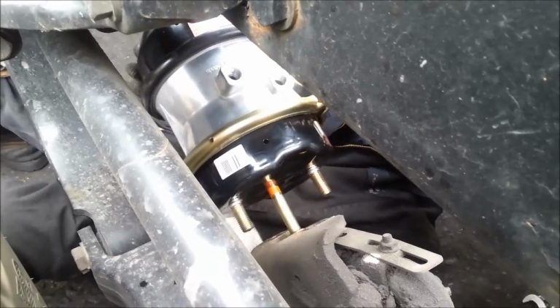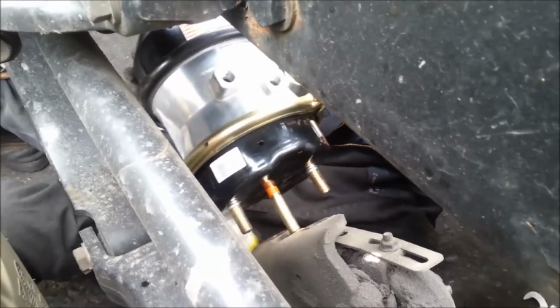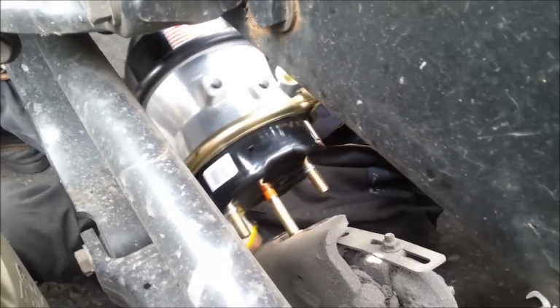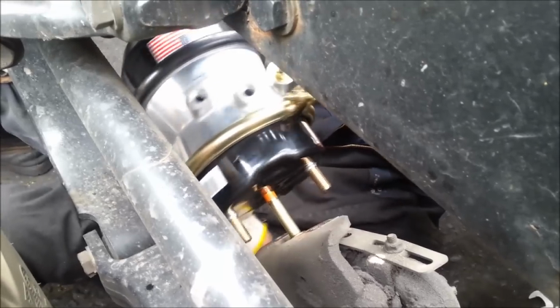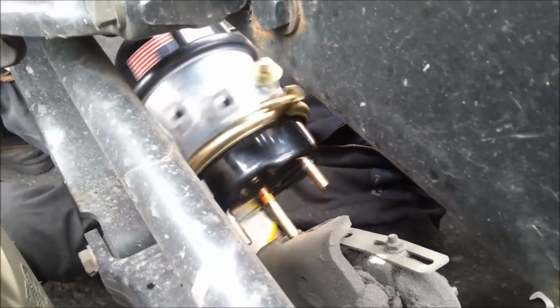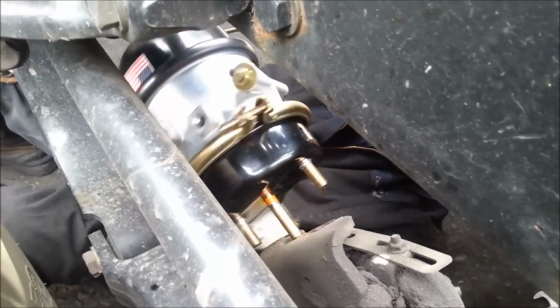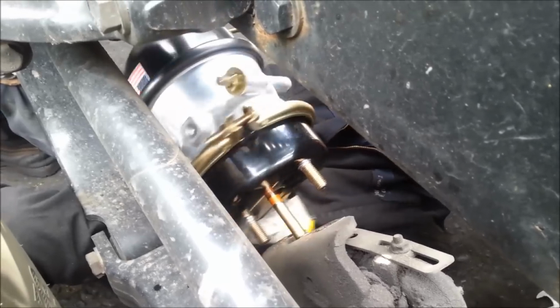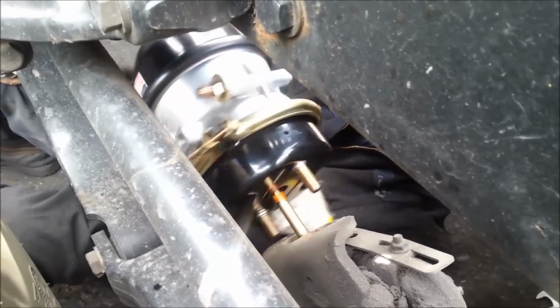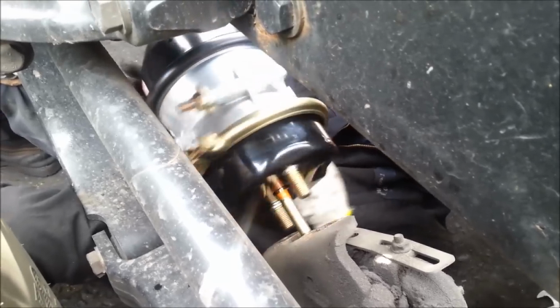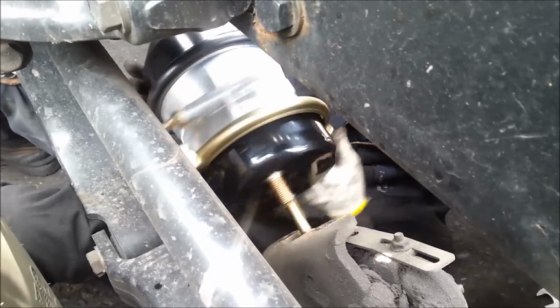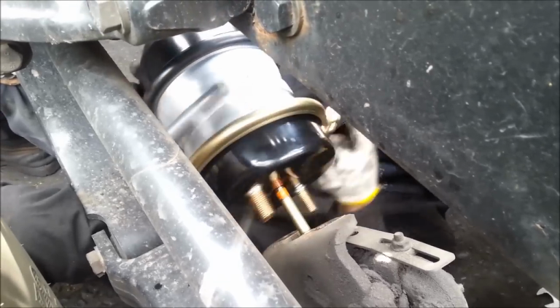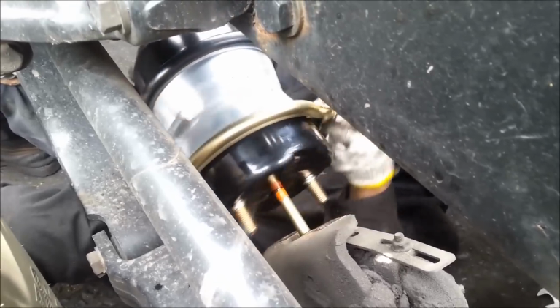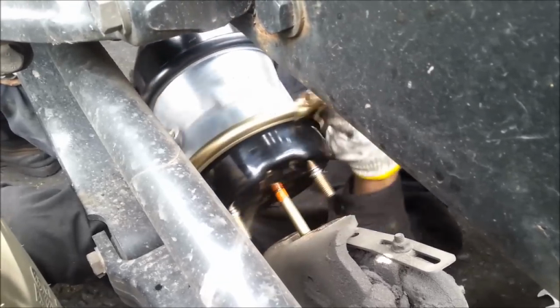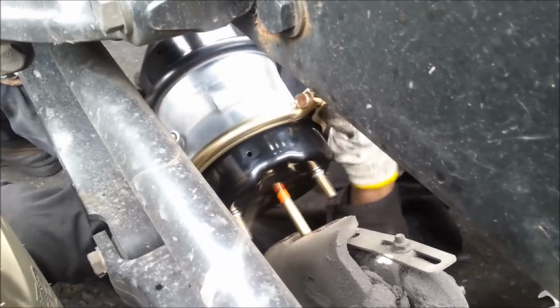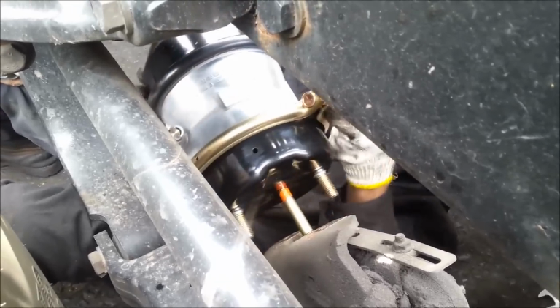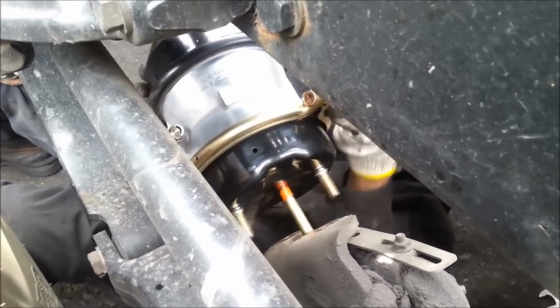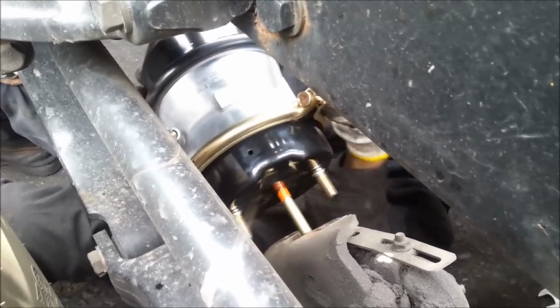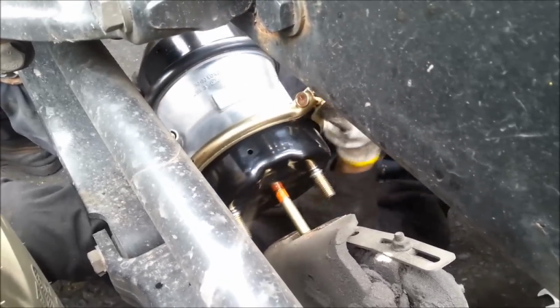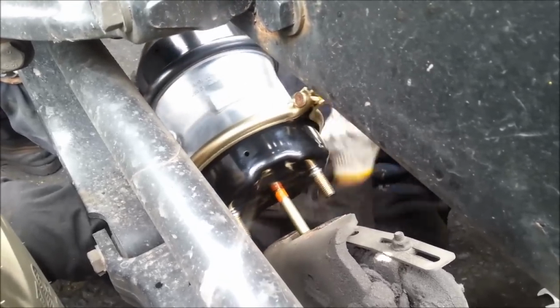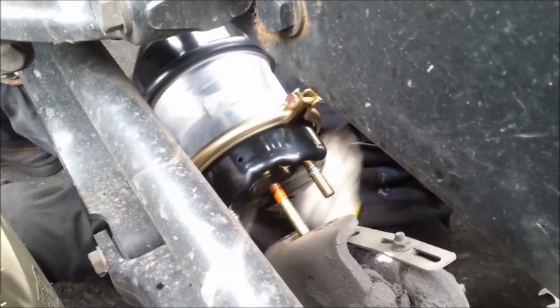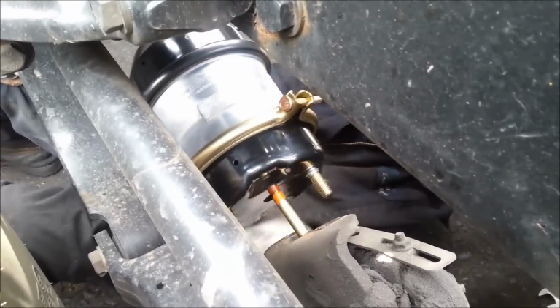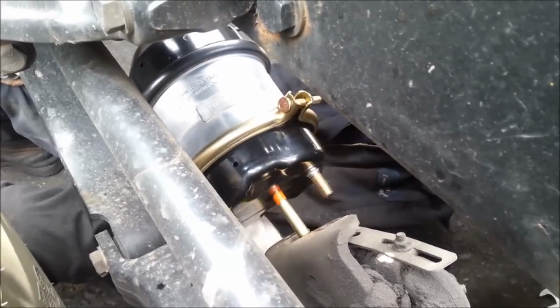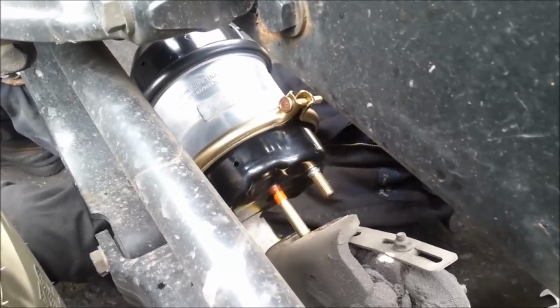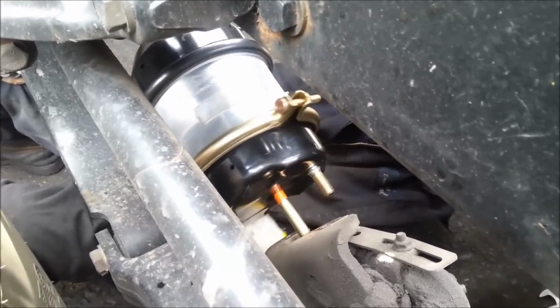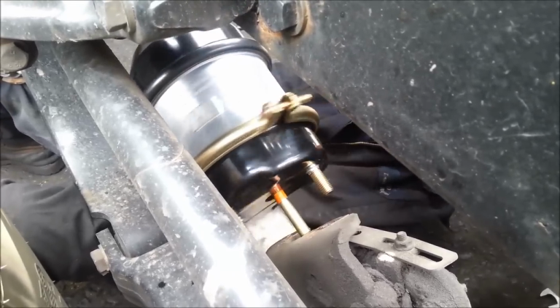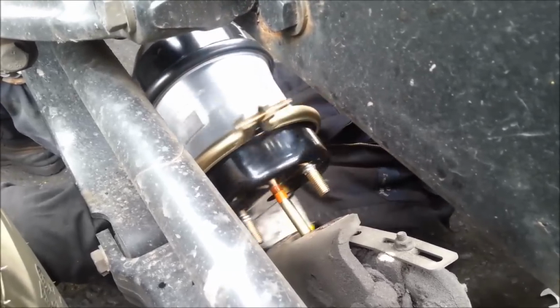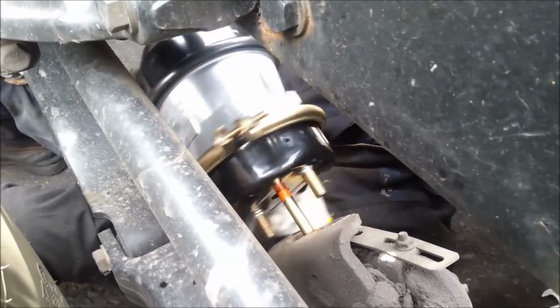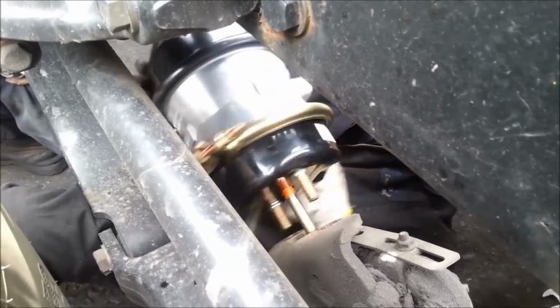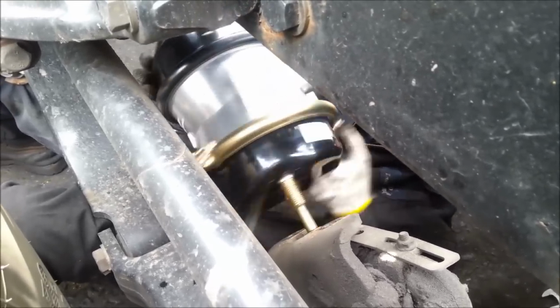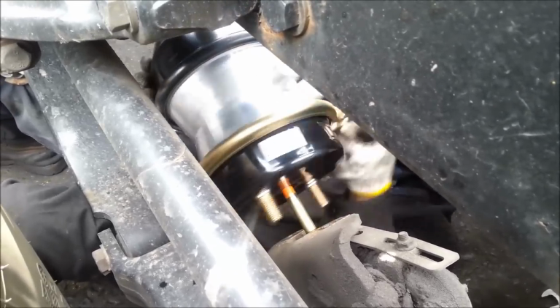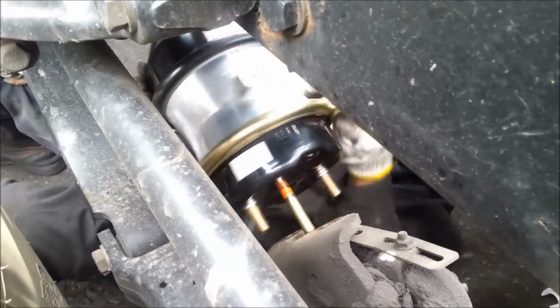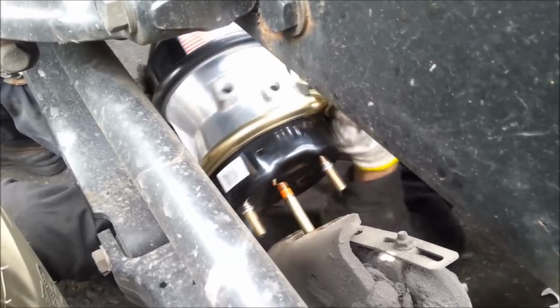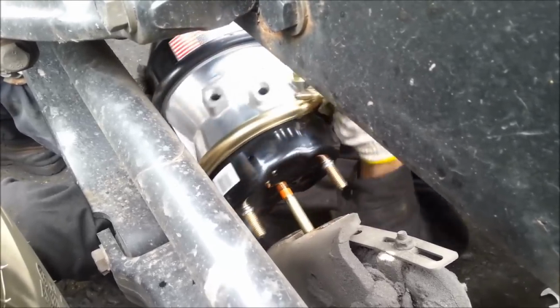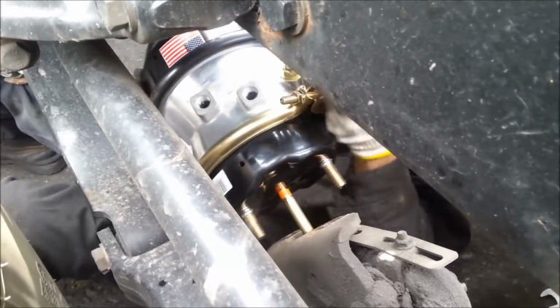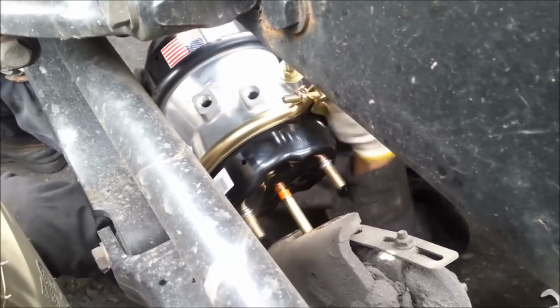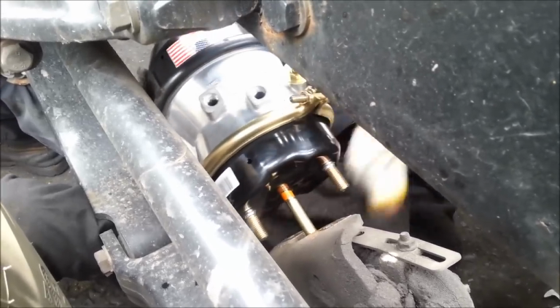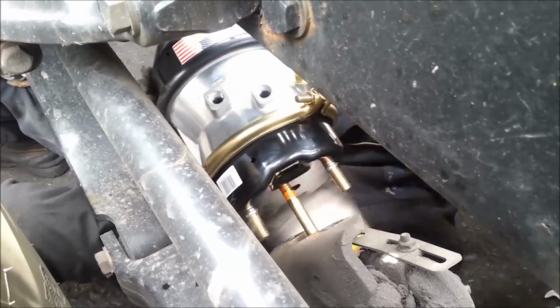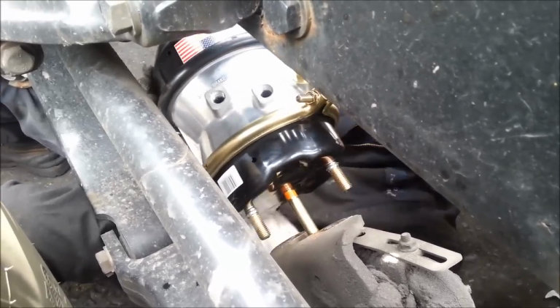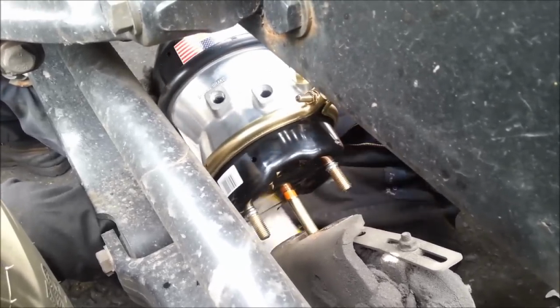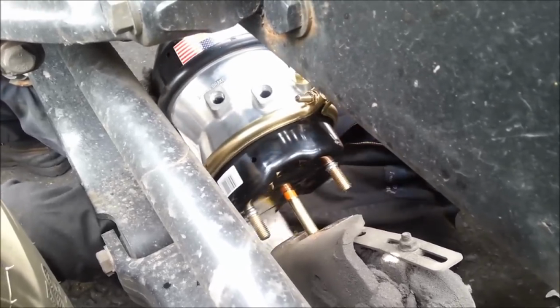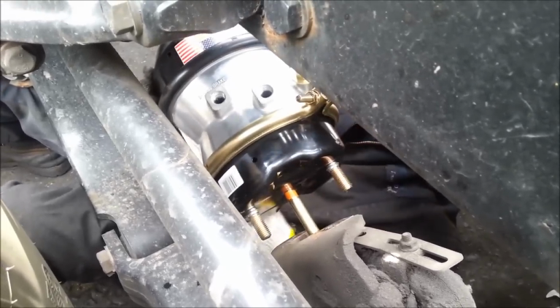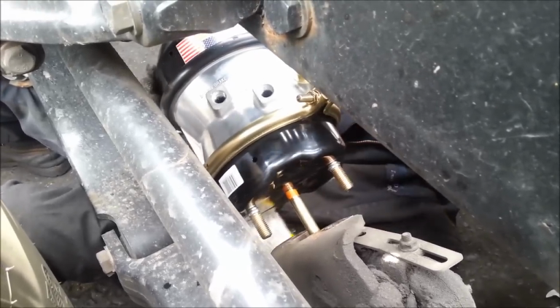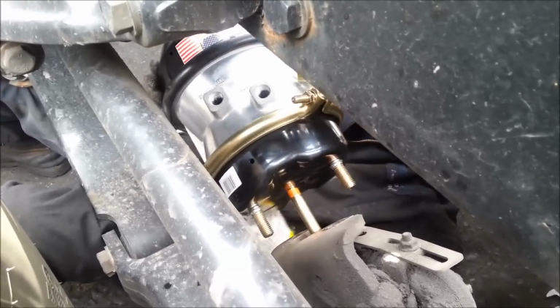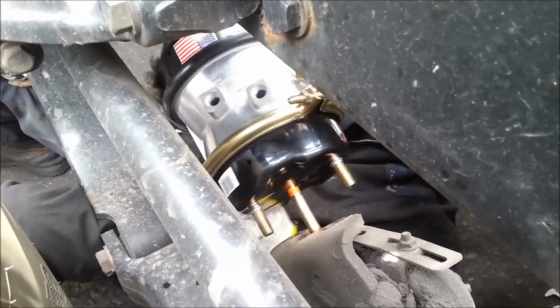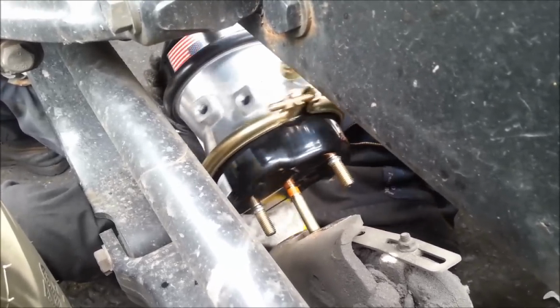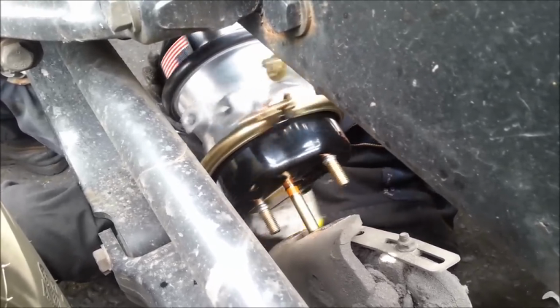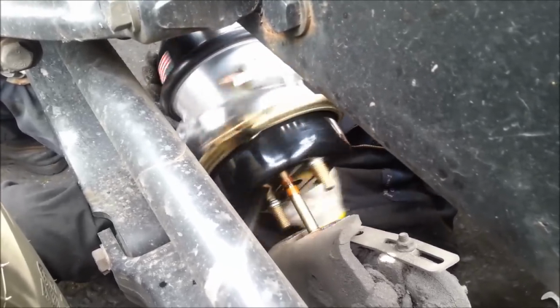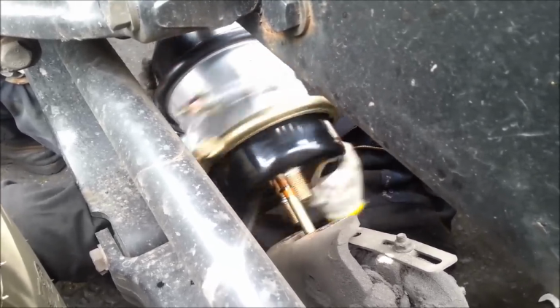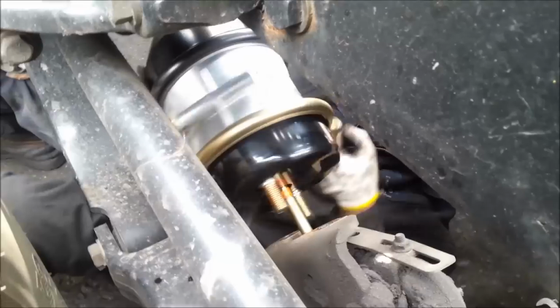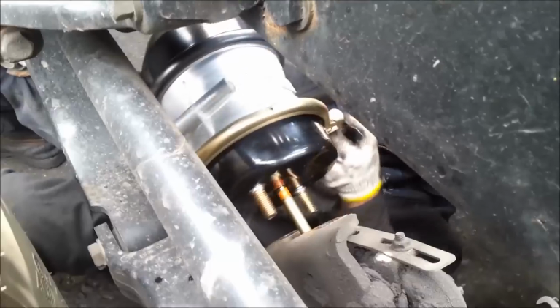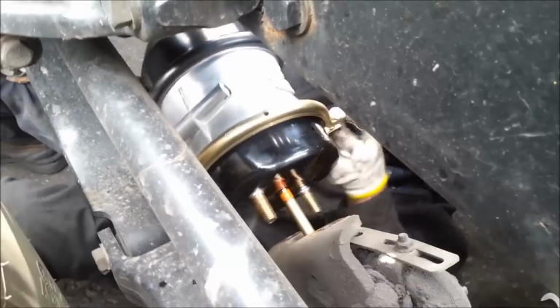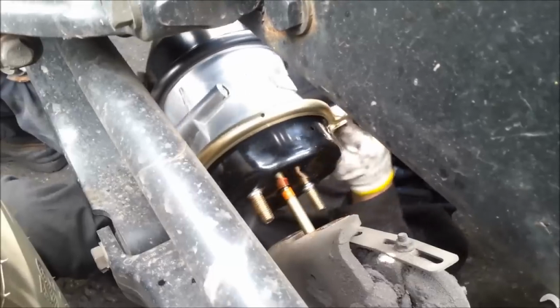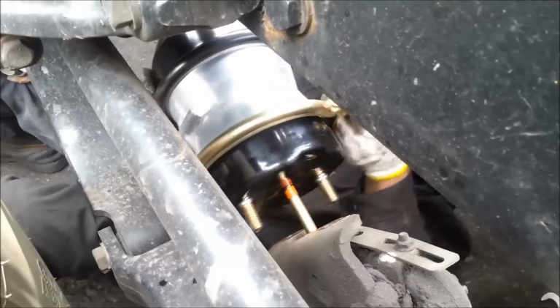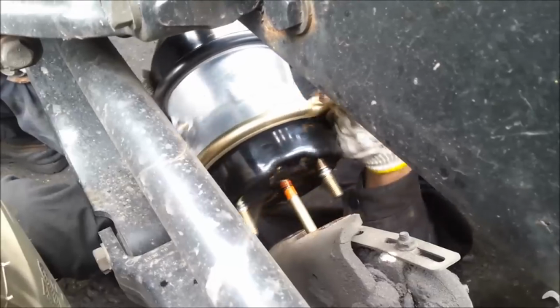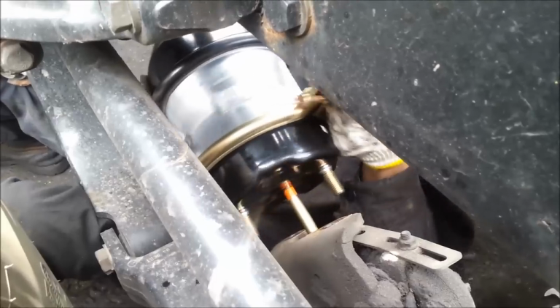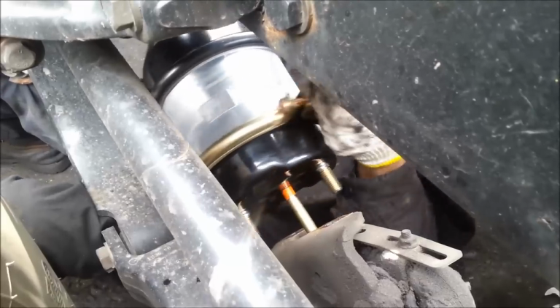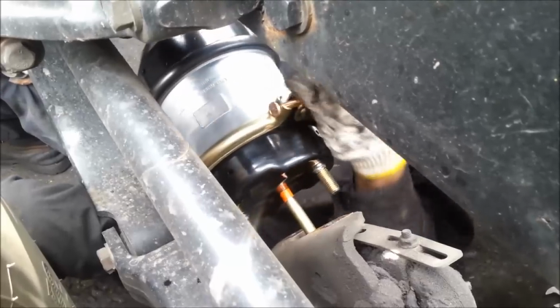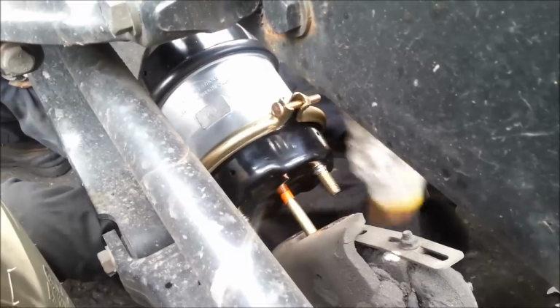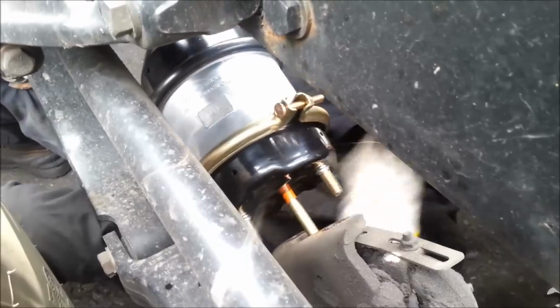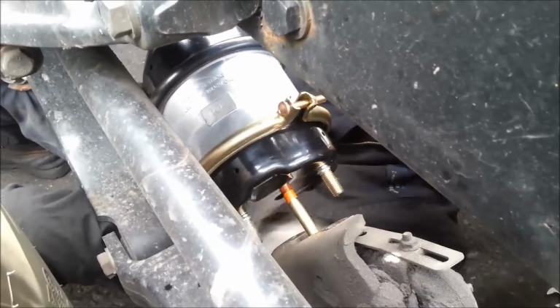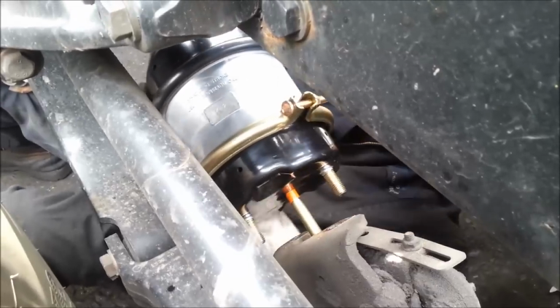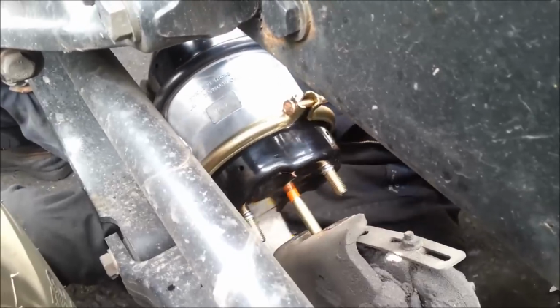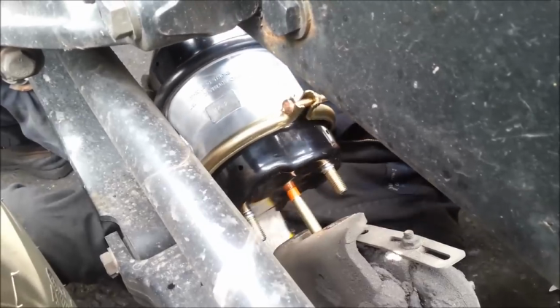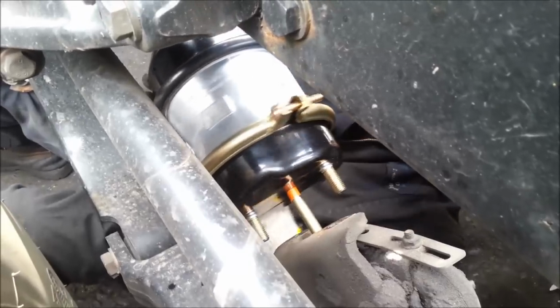All right, once we get this on, we'll connect the hoses and we're good to go.